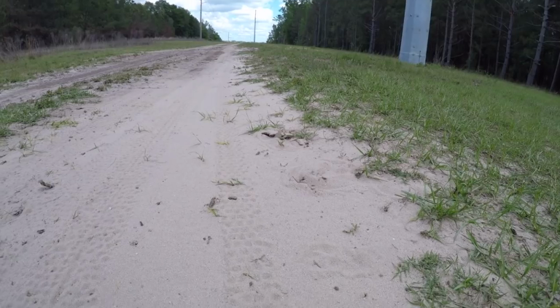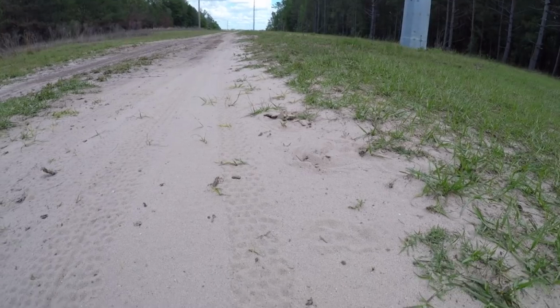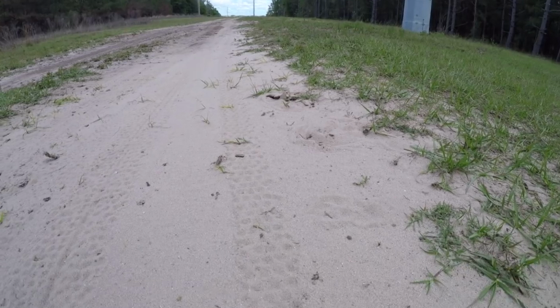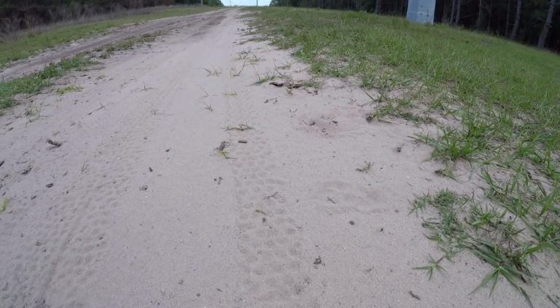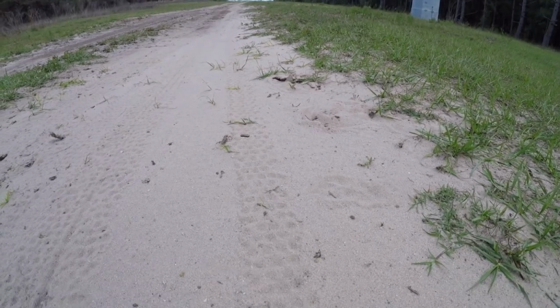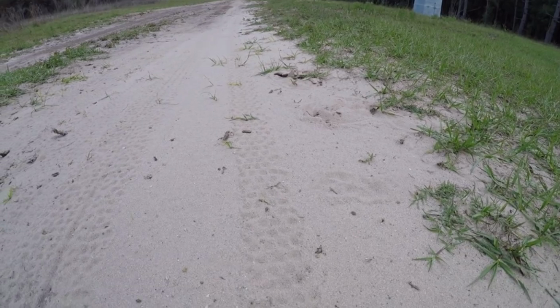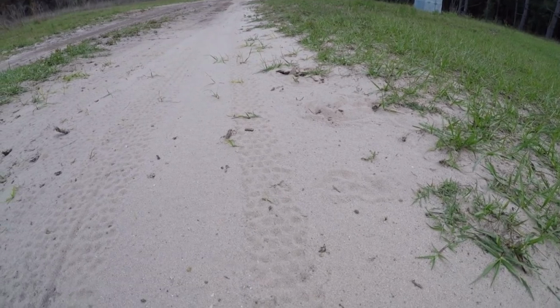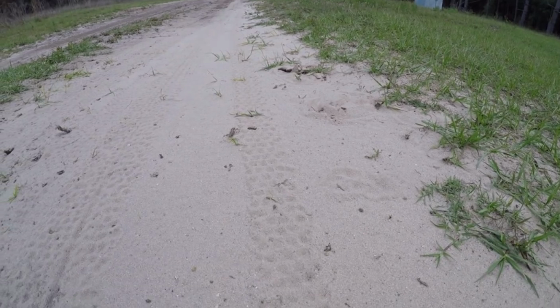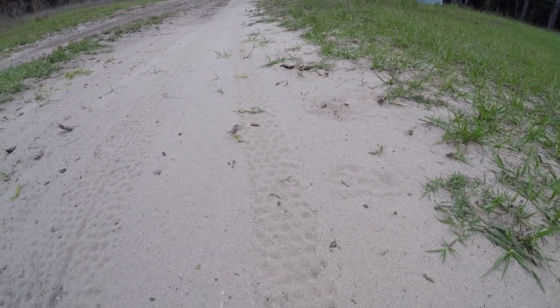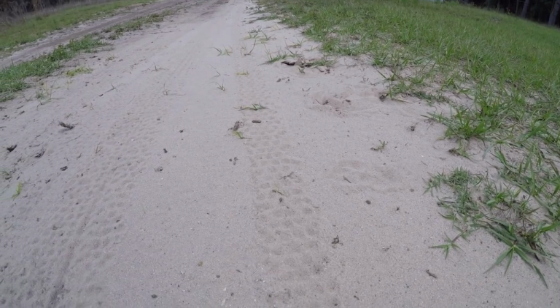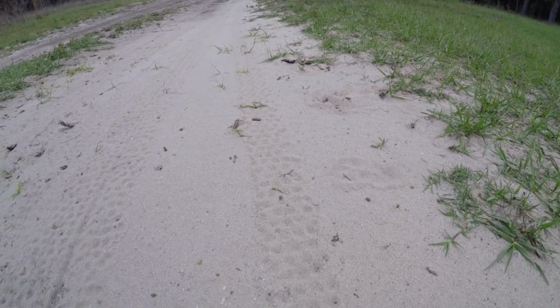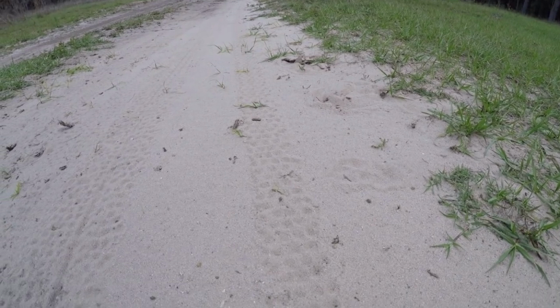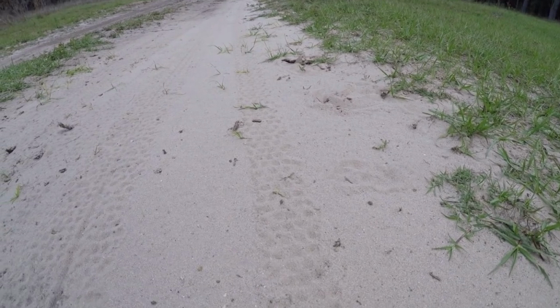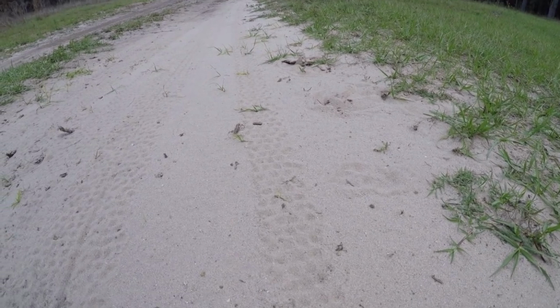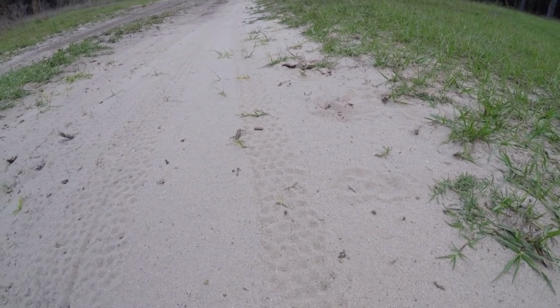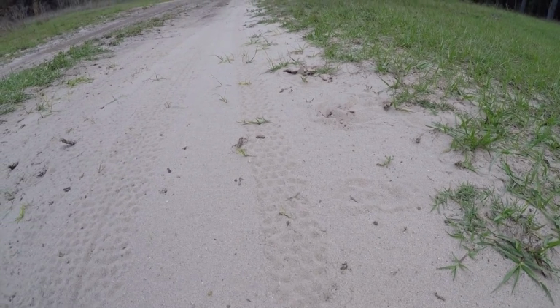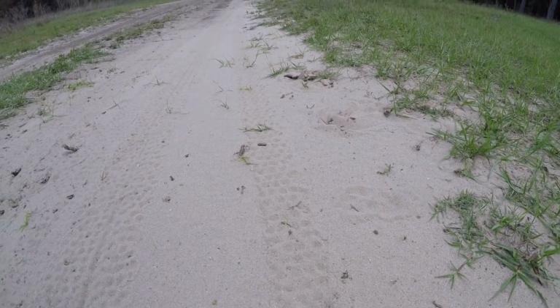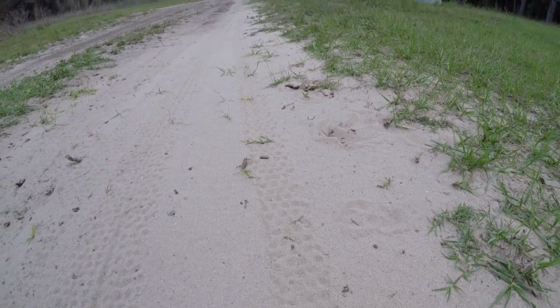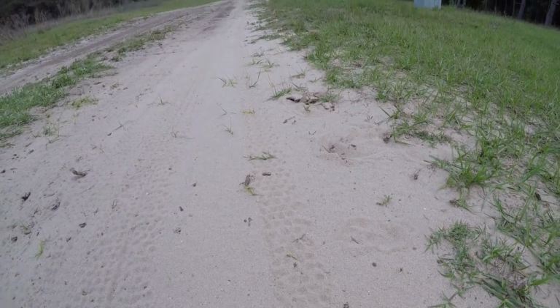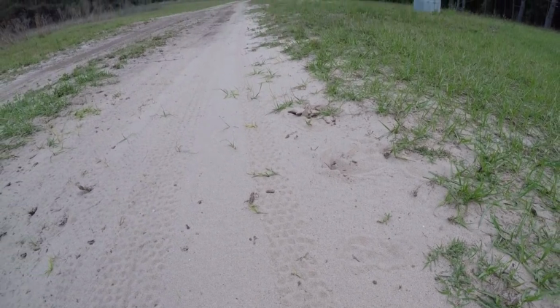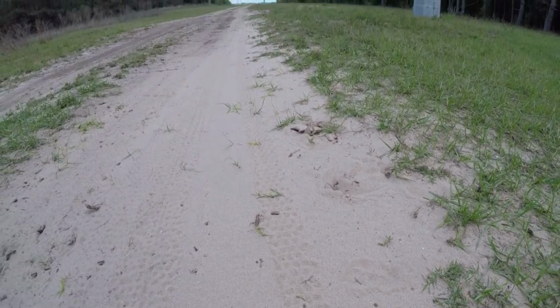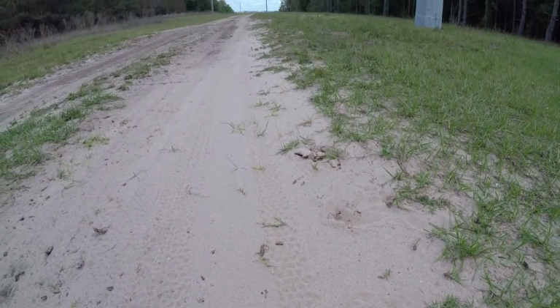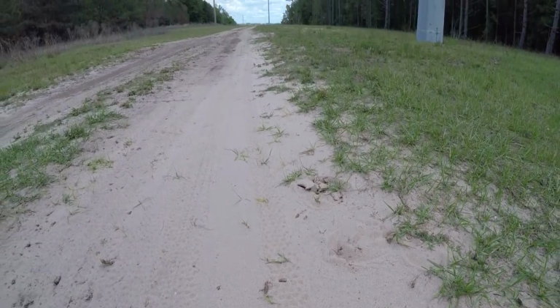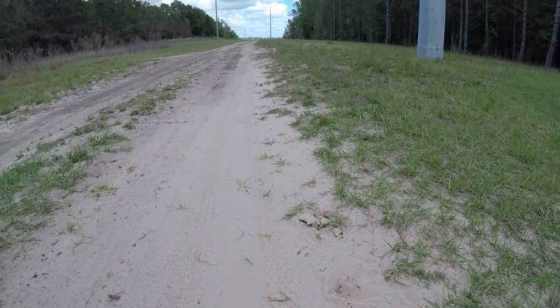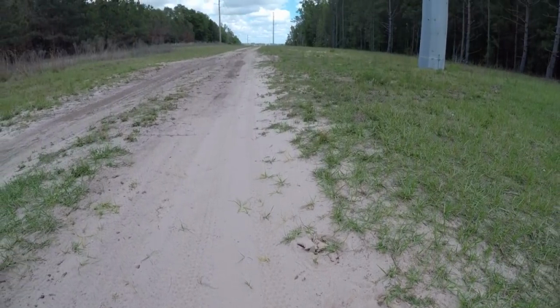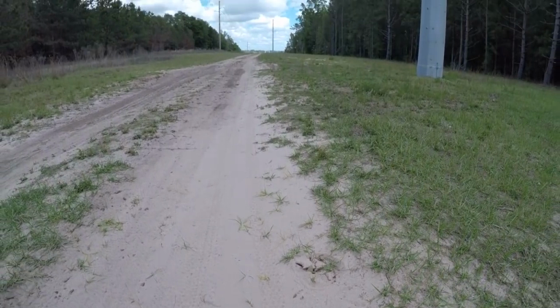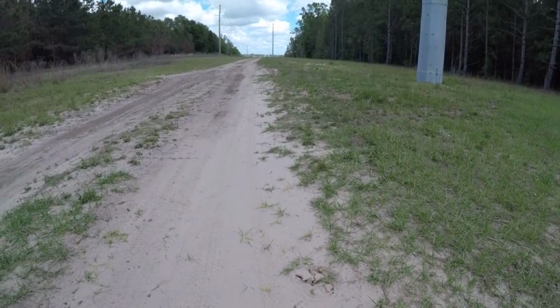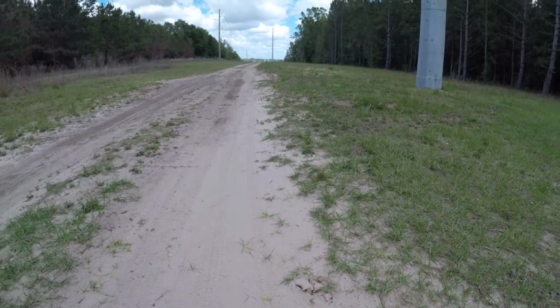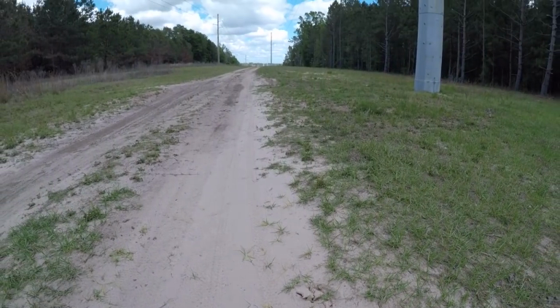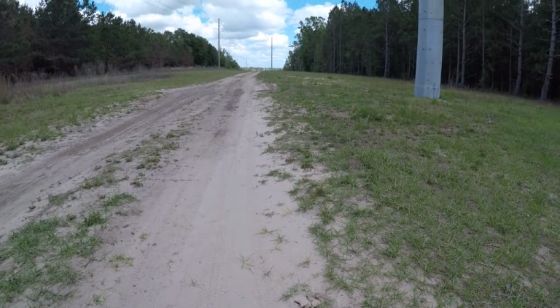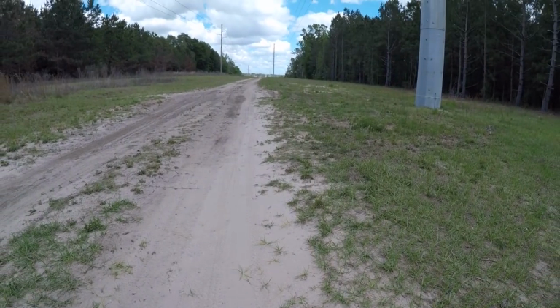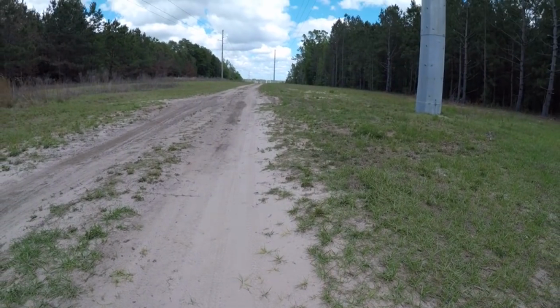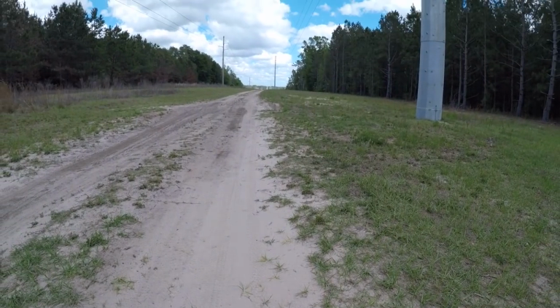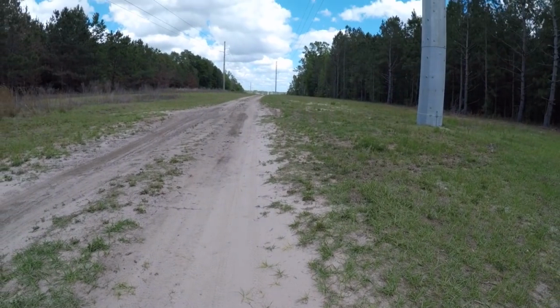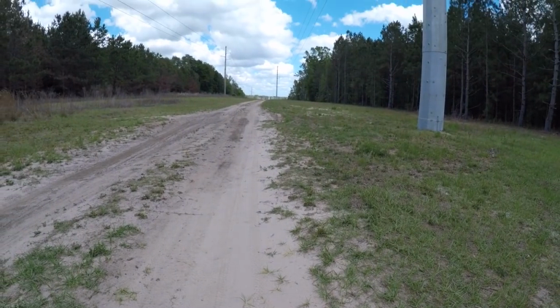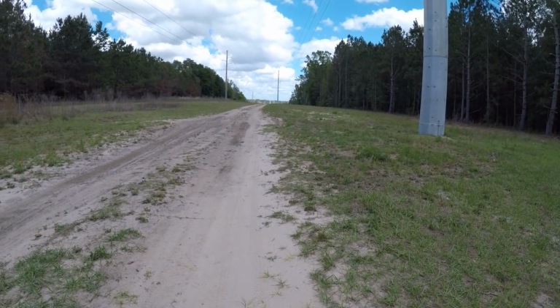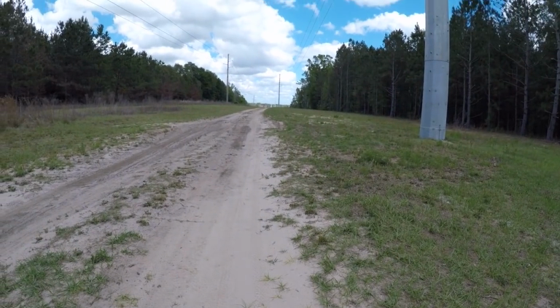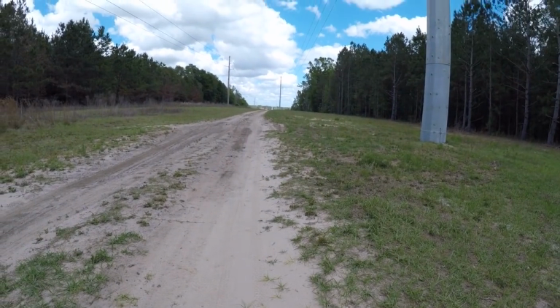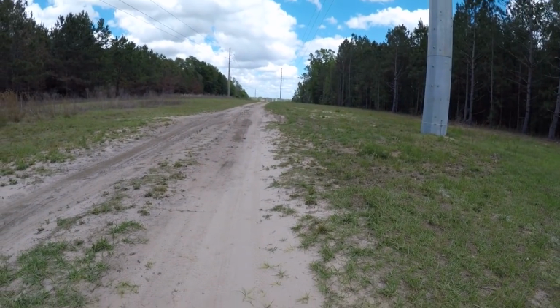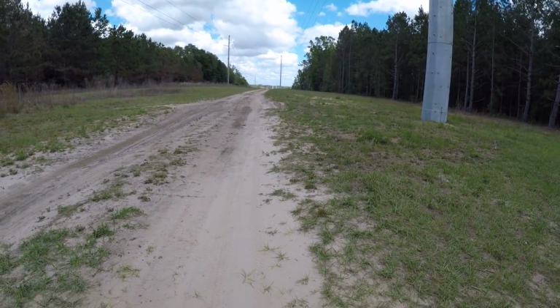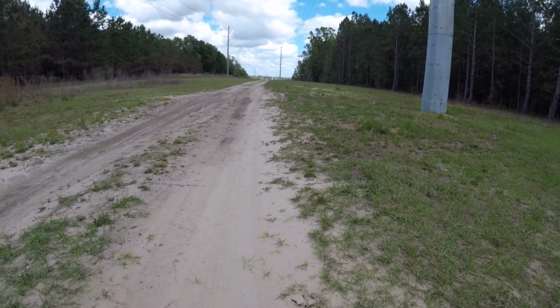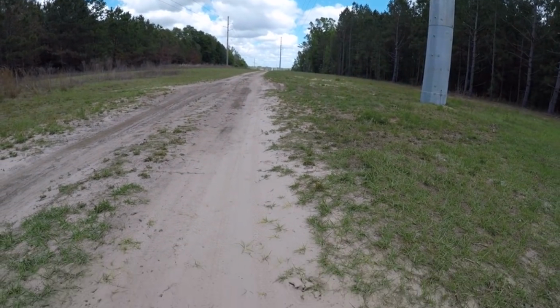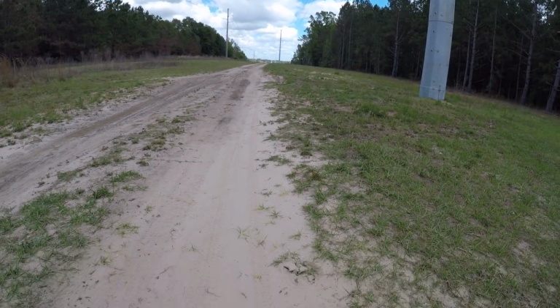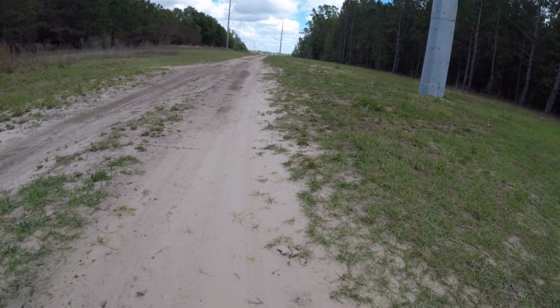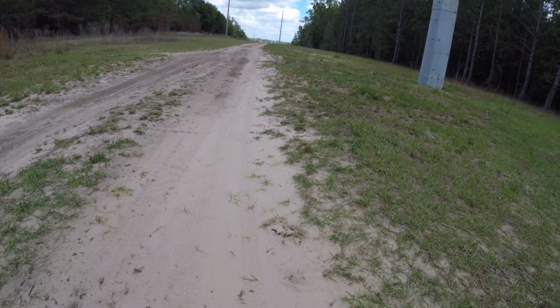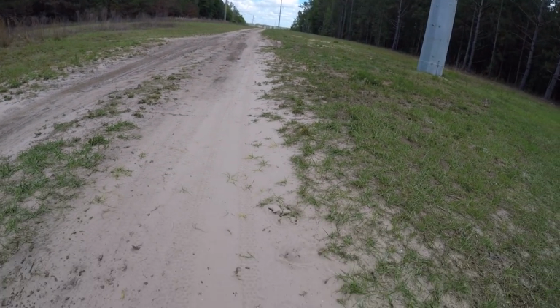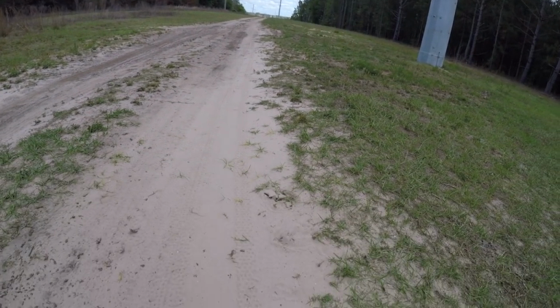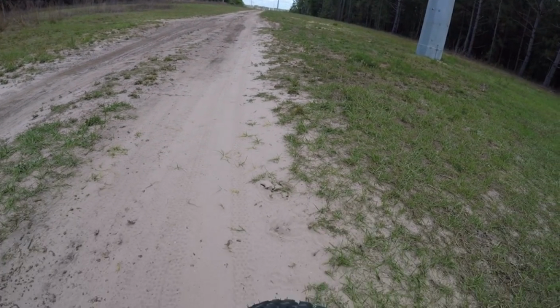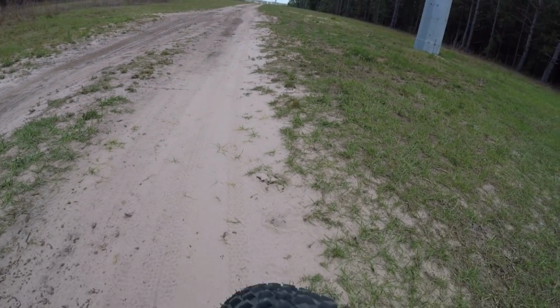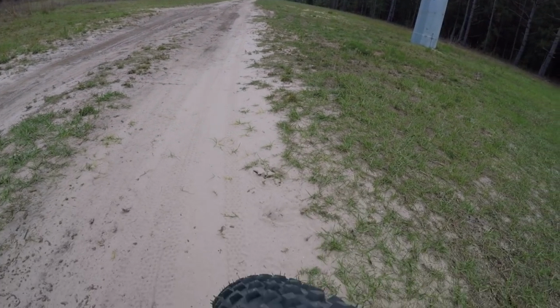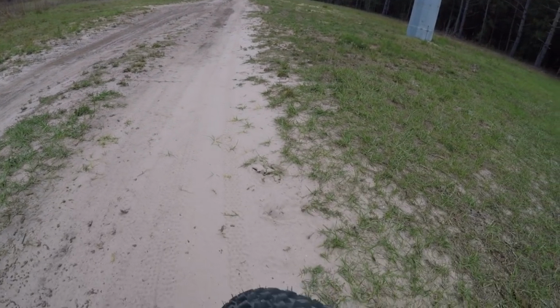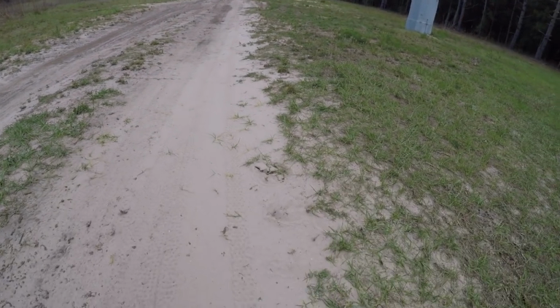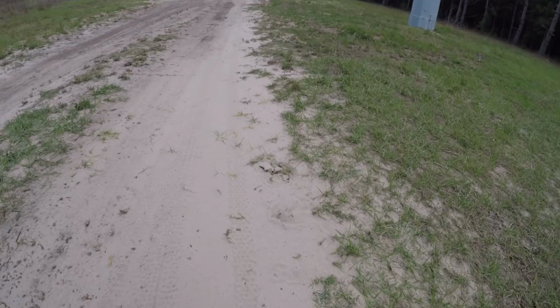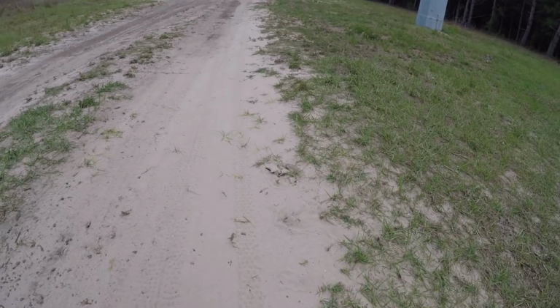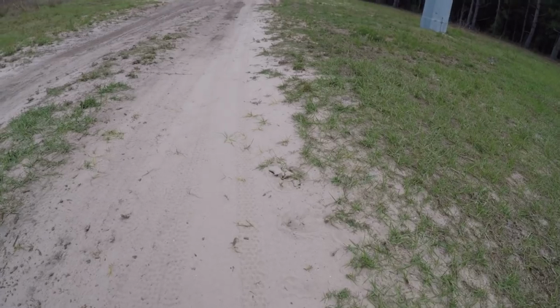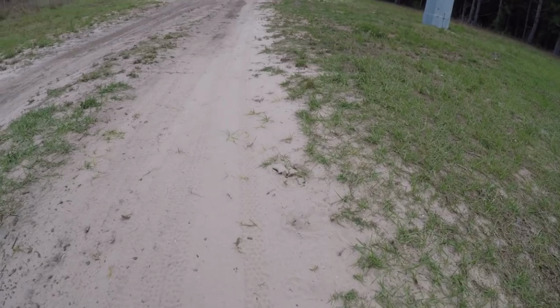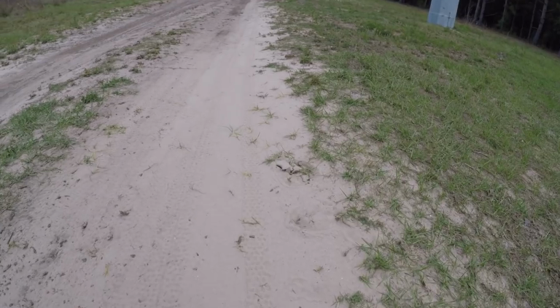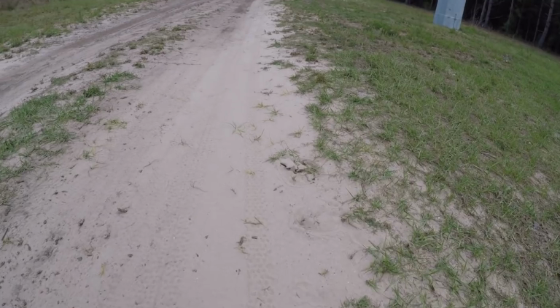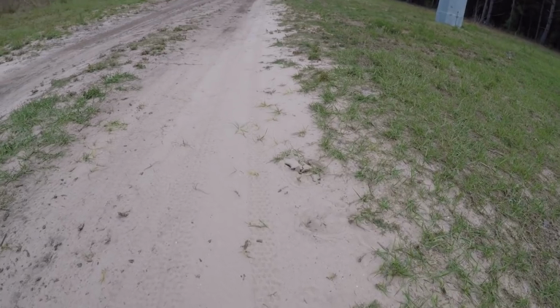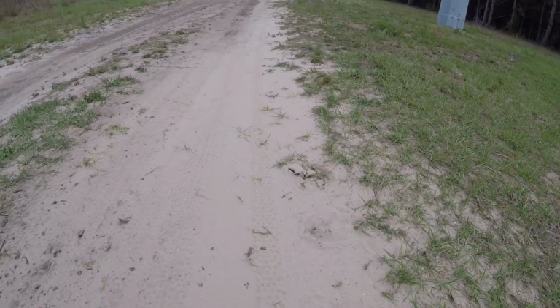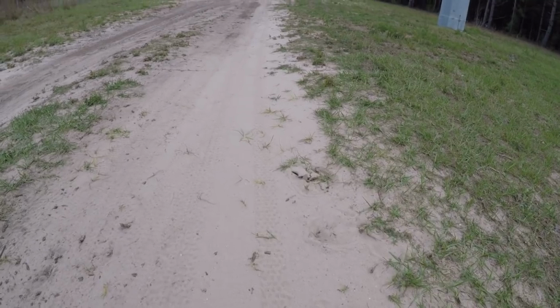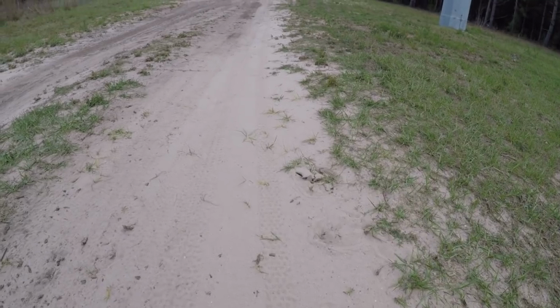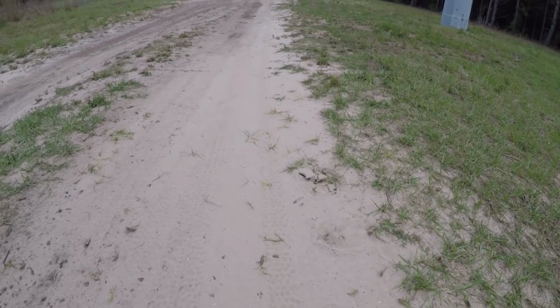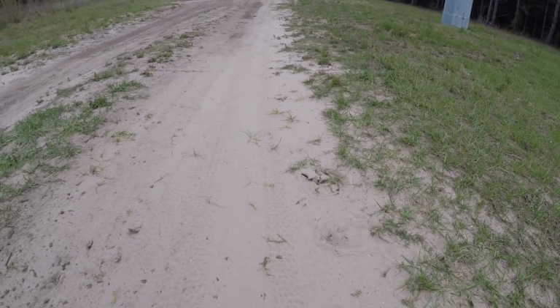Just look at that tread pattern that this thing leaves in the sand. It's huge!